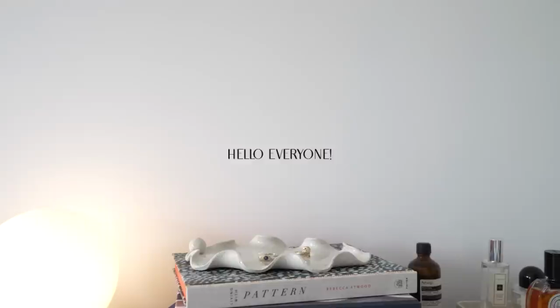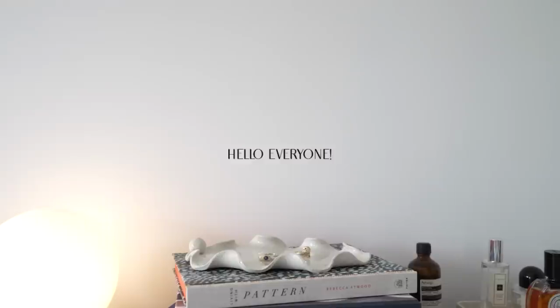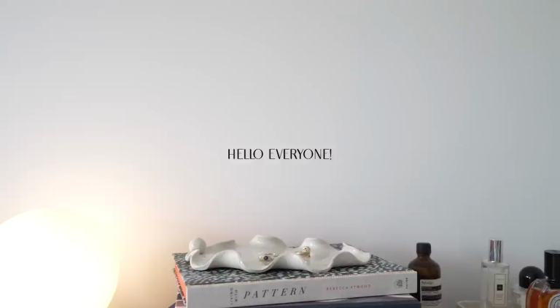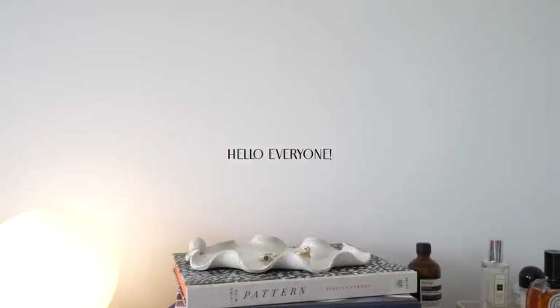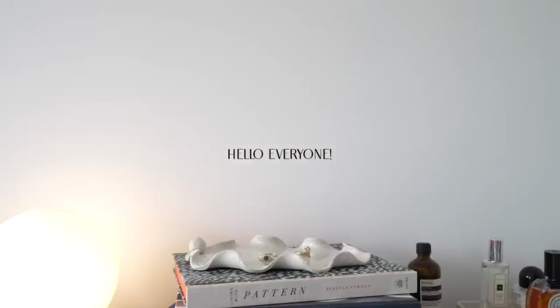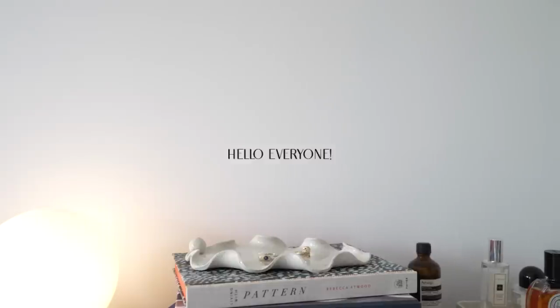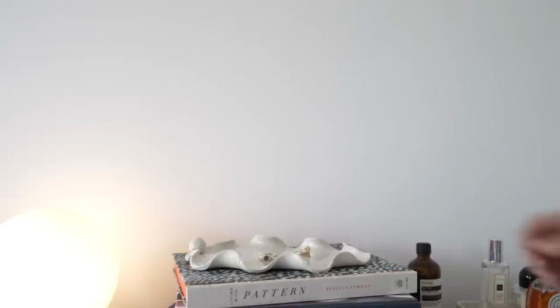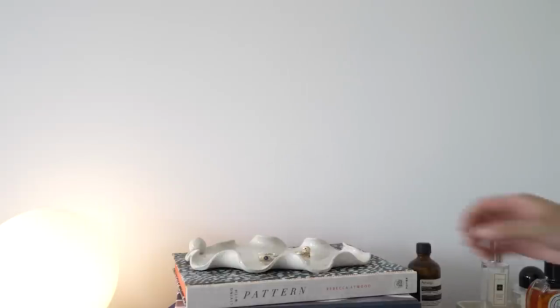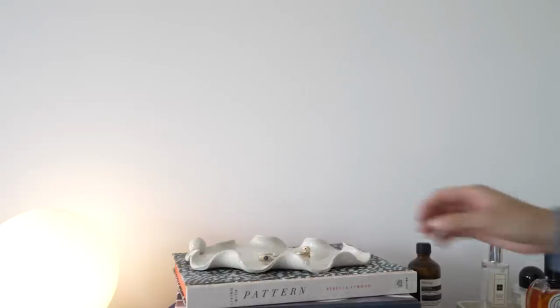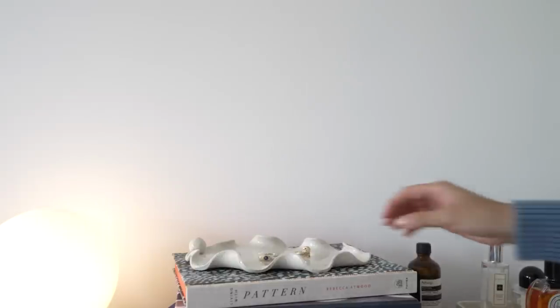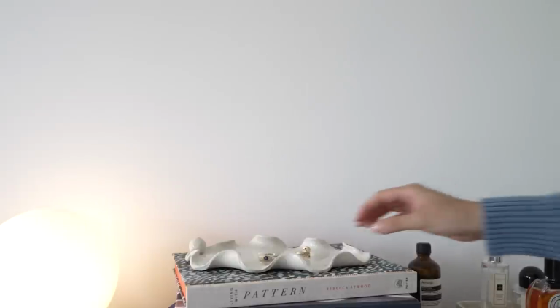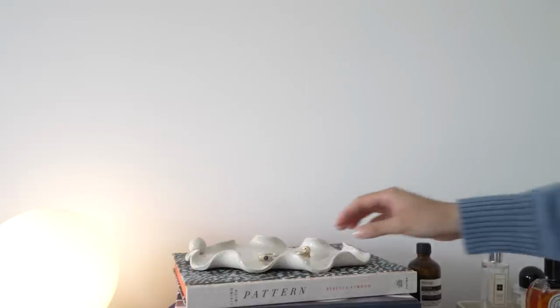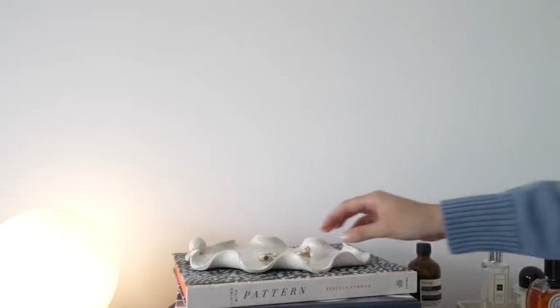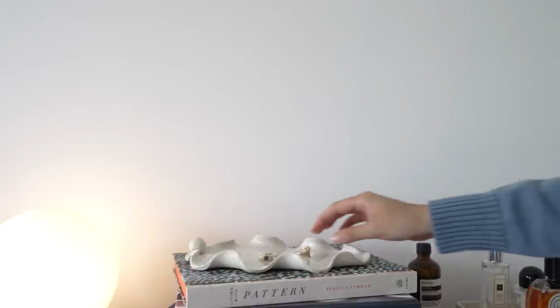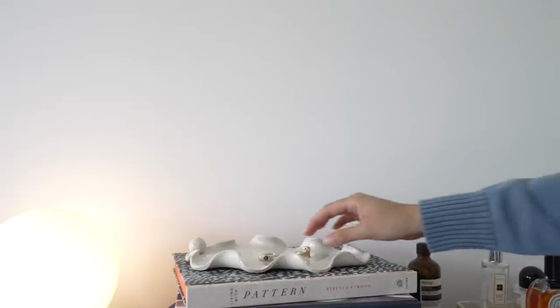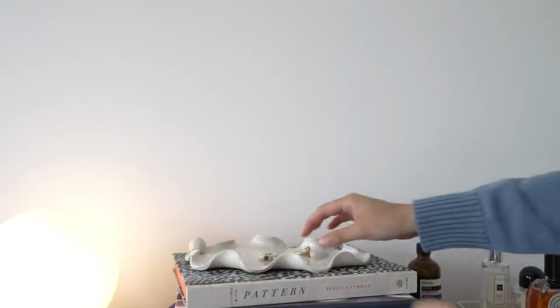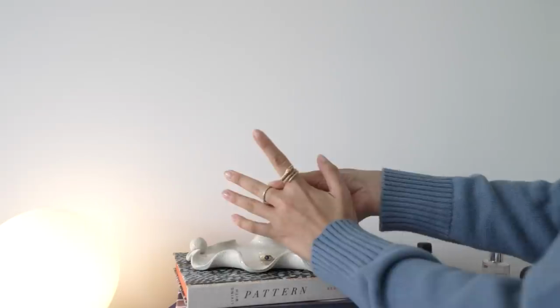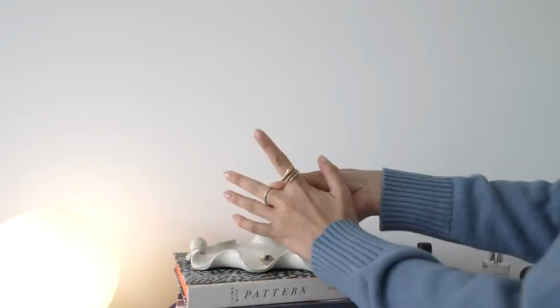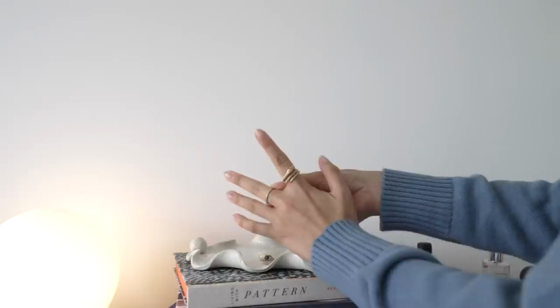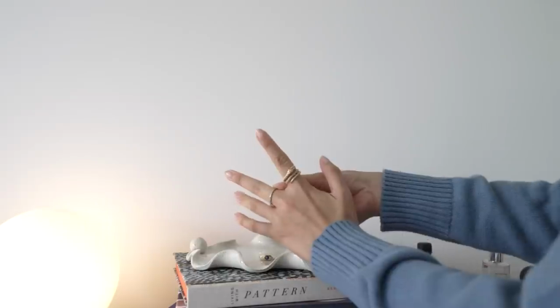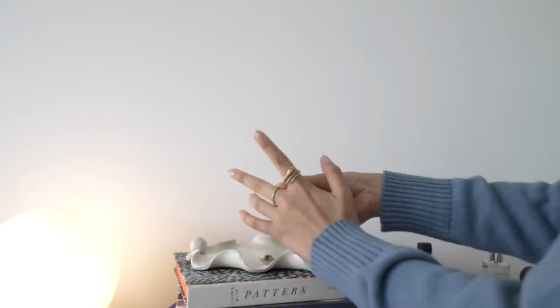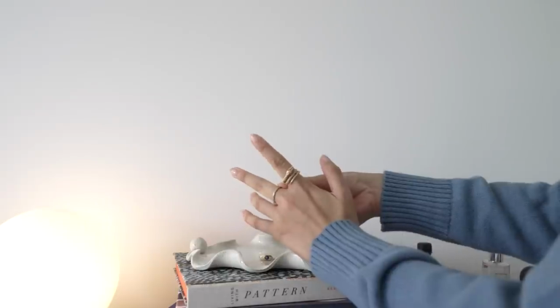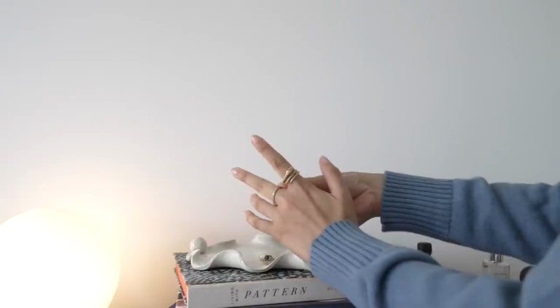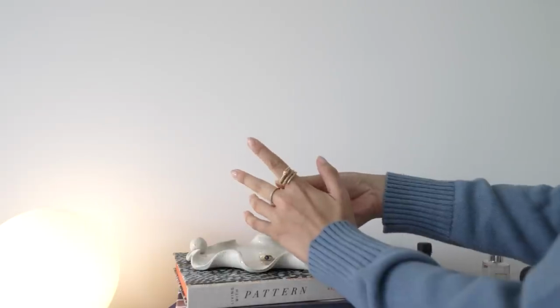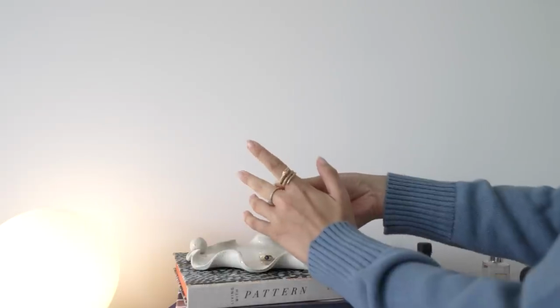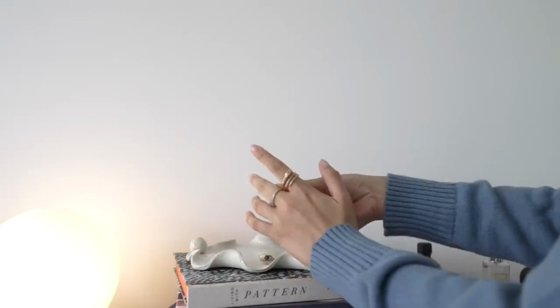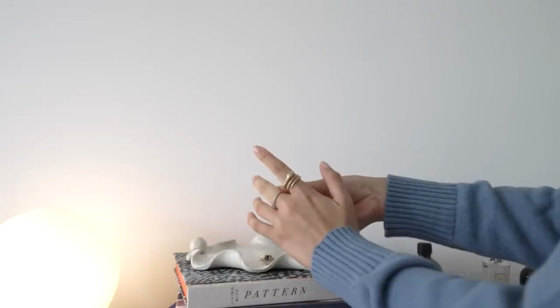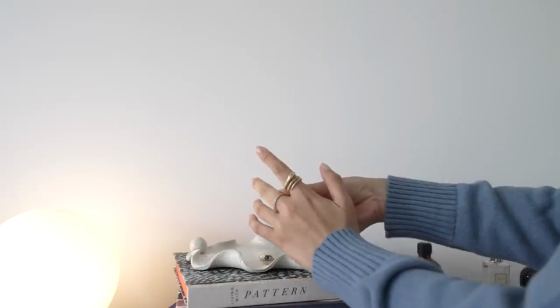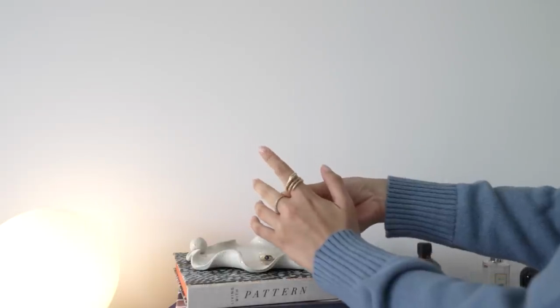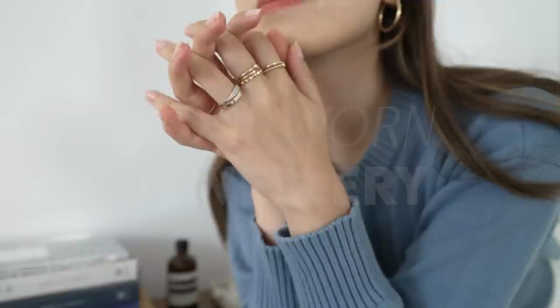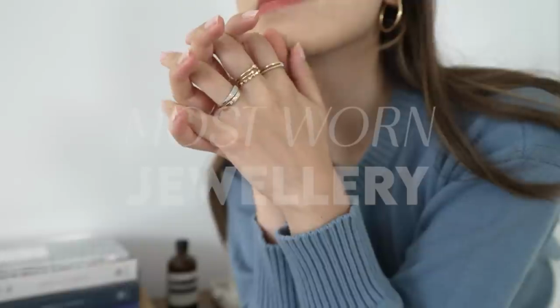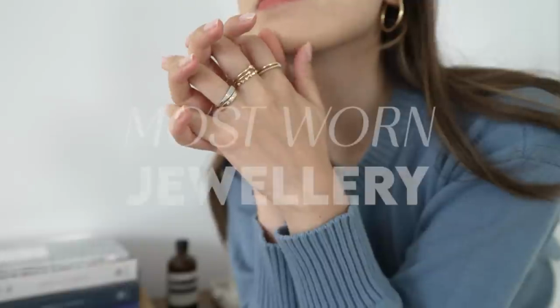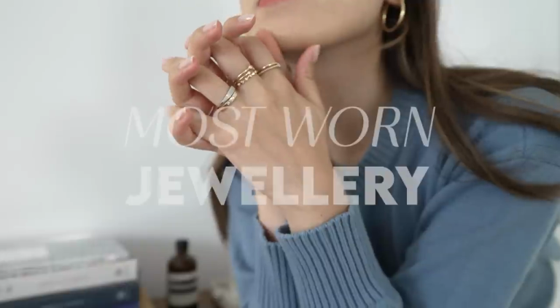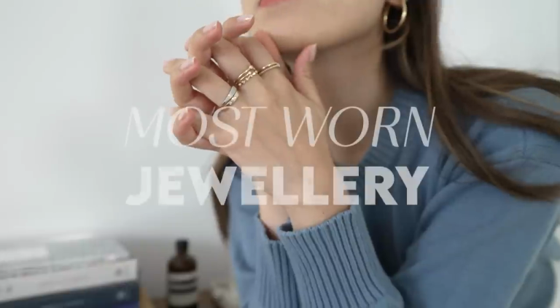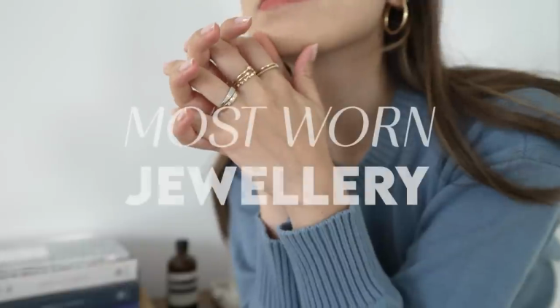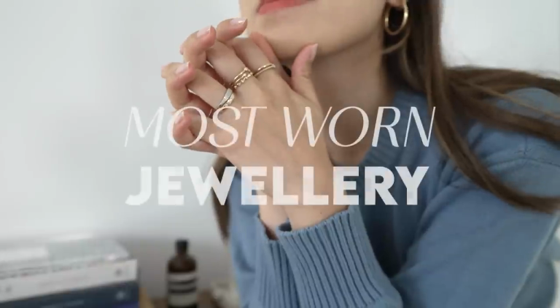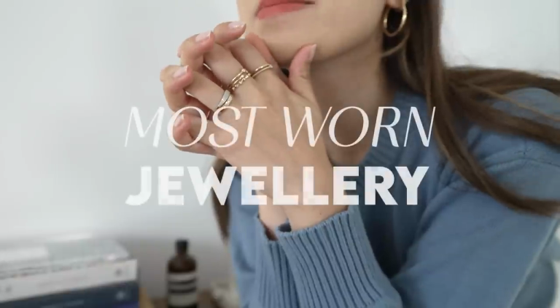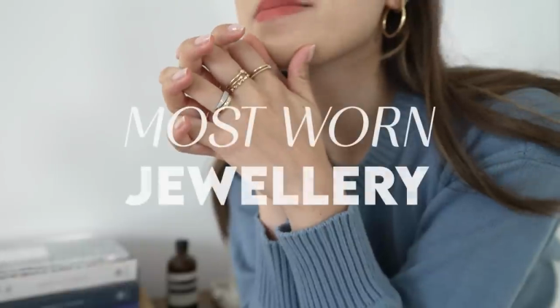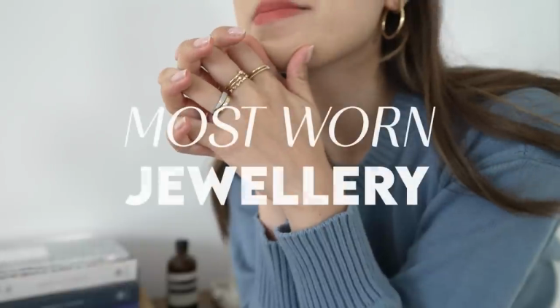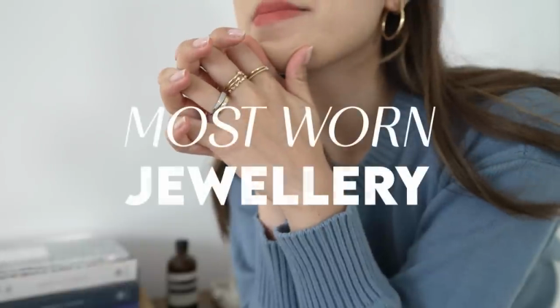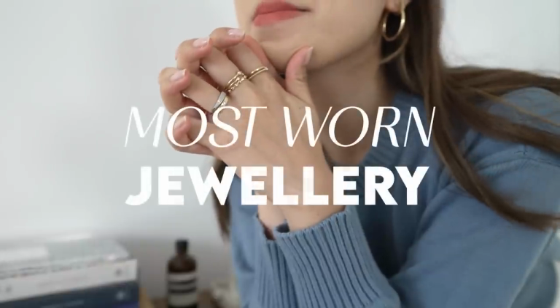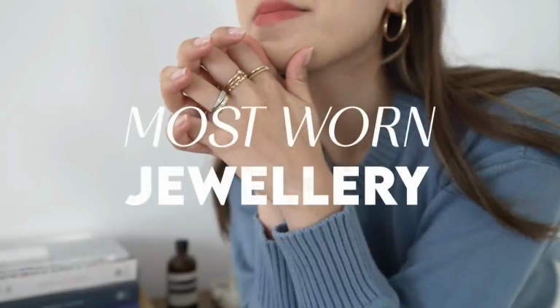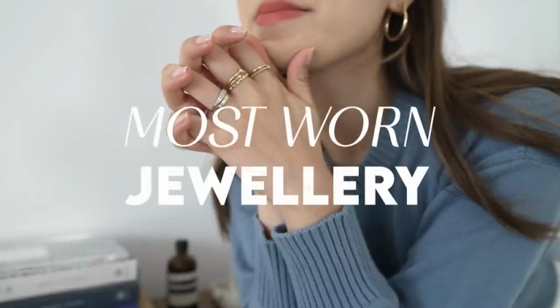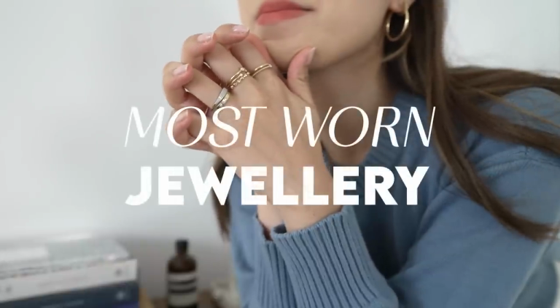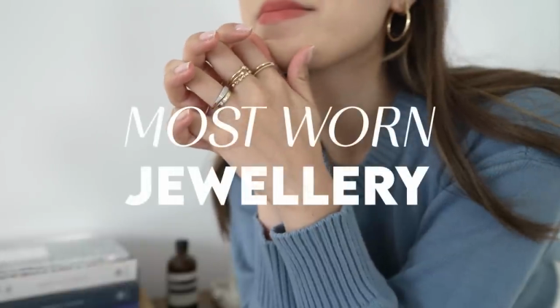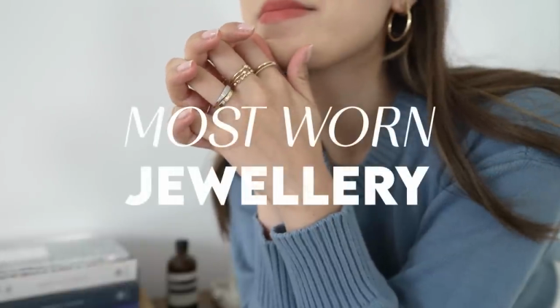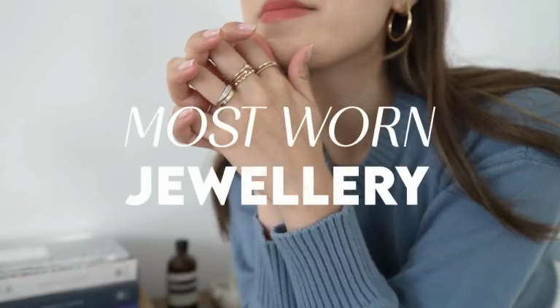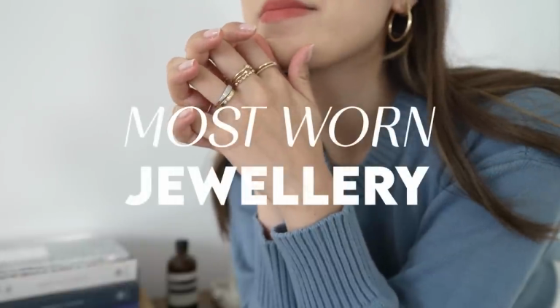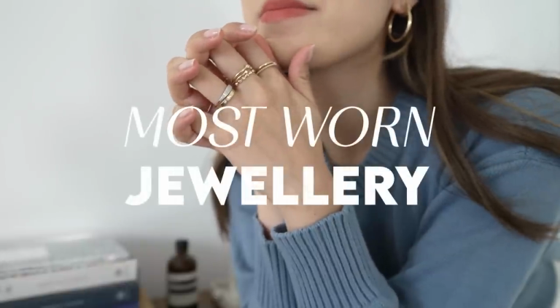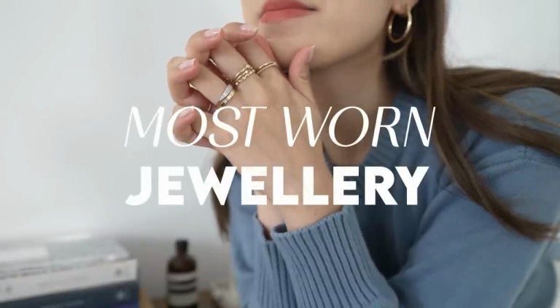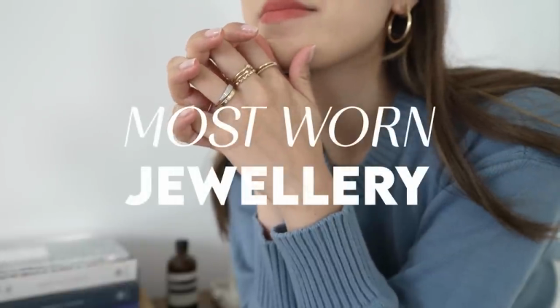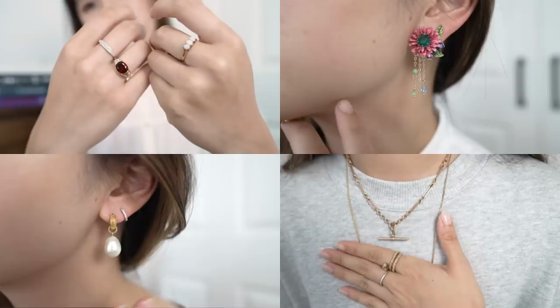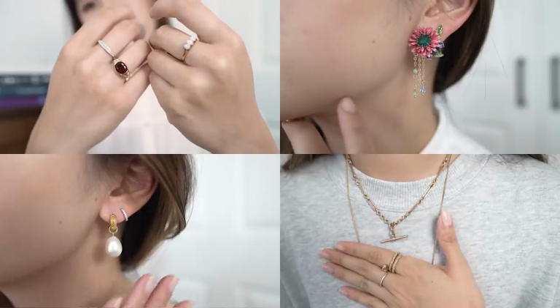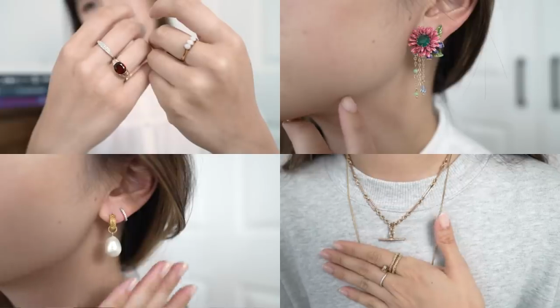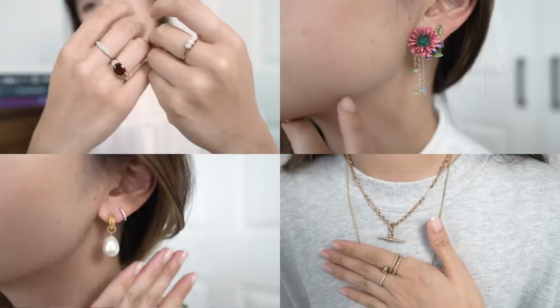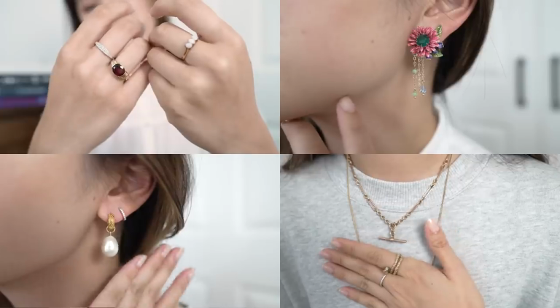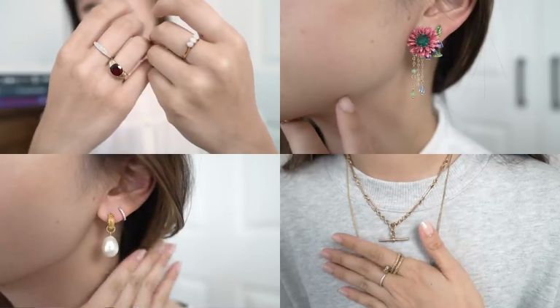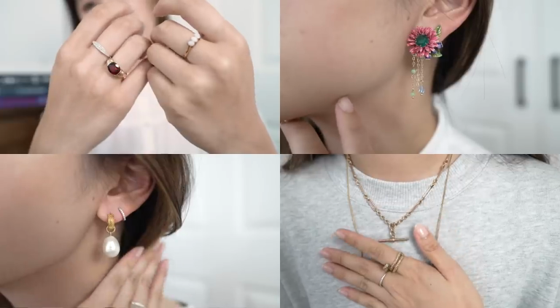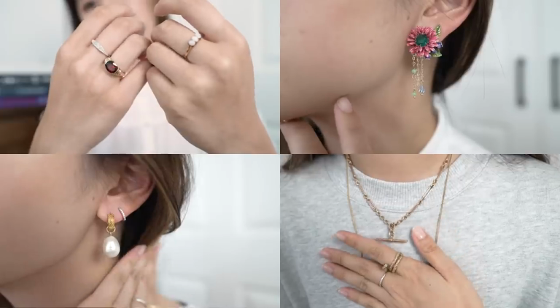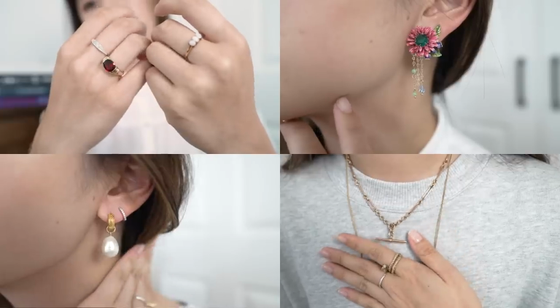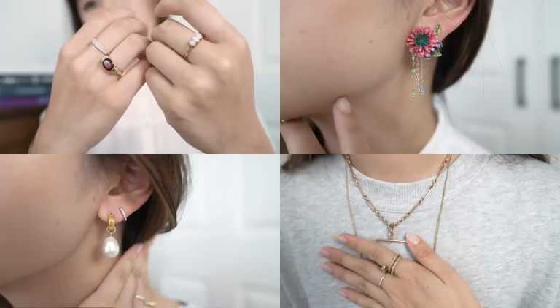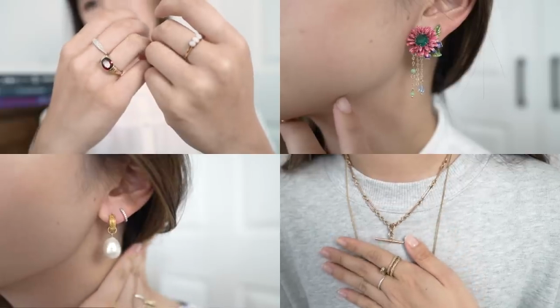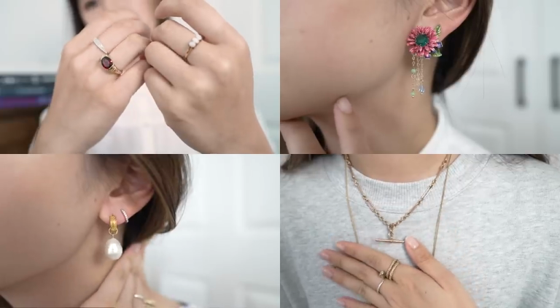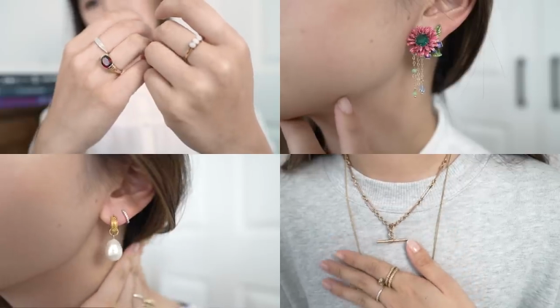Hello everyone, welcome back to my channel. Today I want to share with you my most worn jewelry pieces and then also do a little bit of an updated jewelry collection.